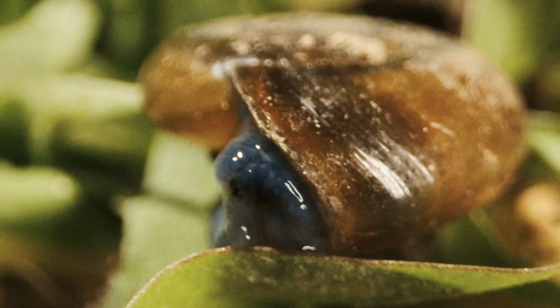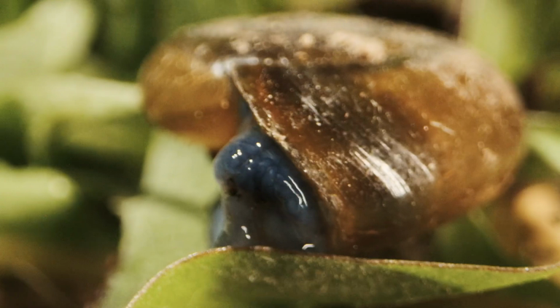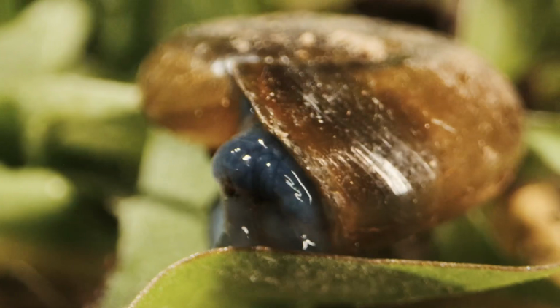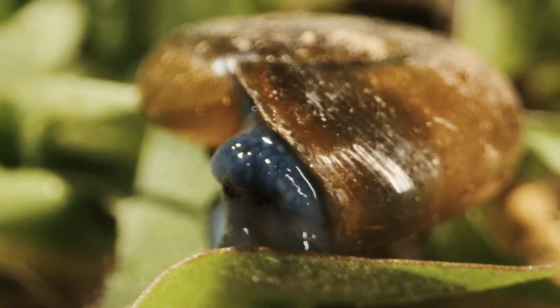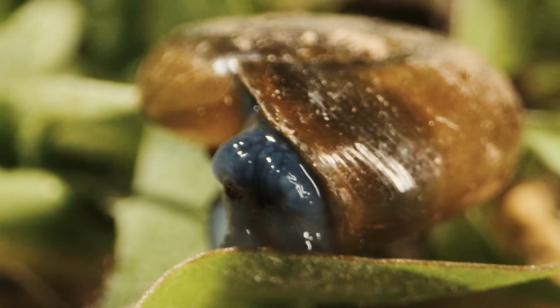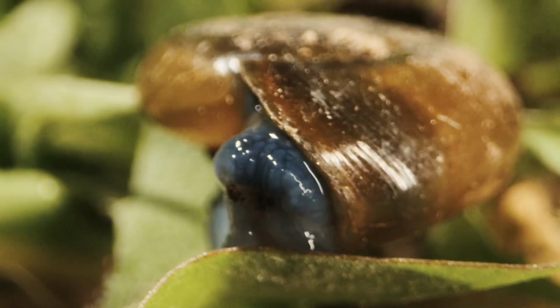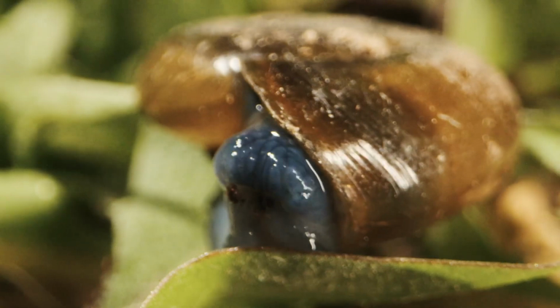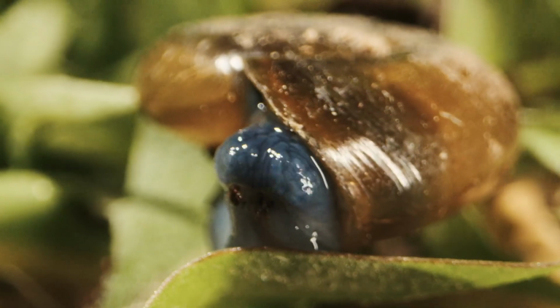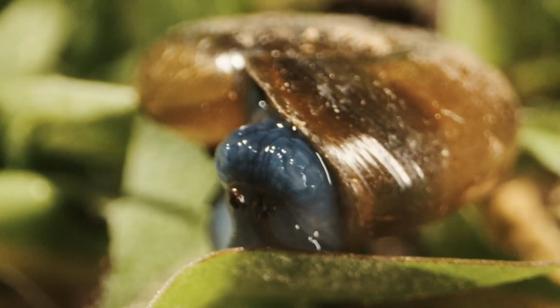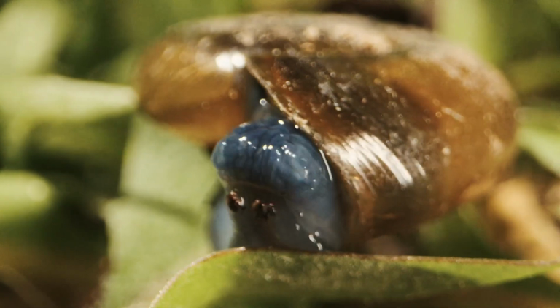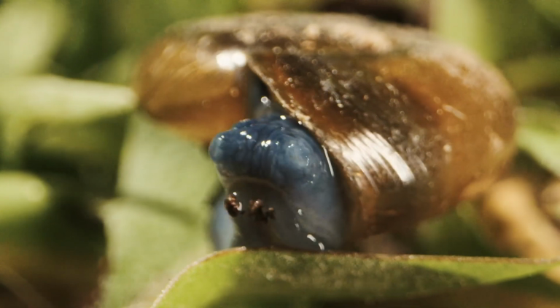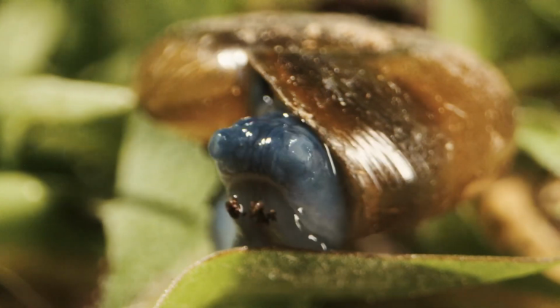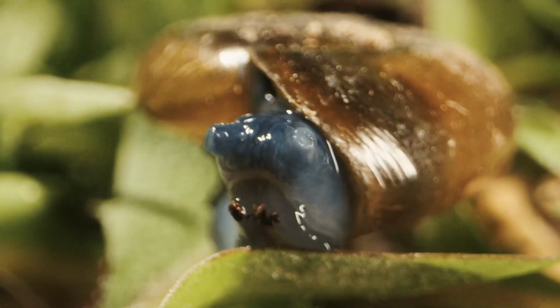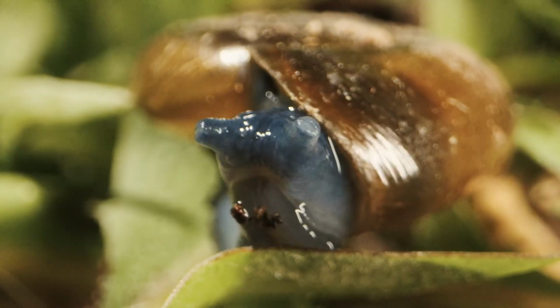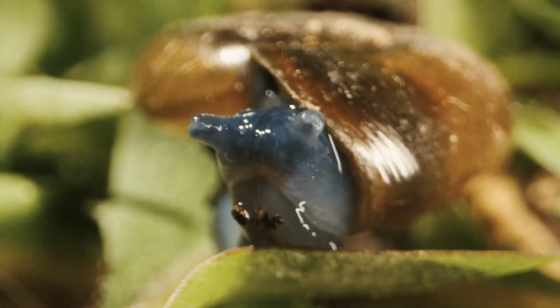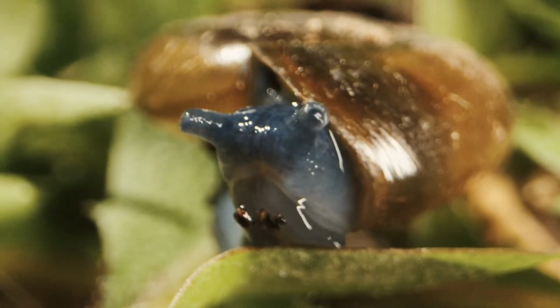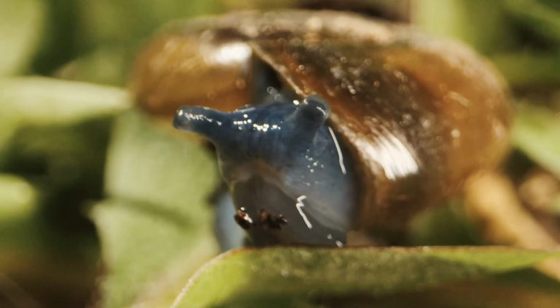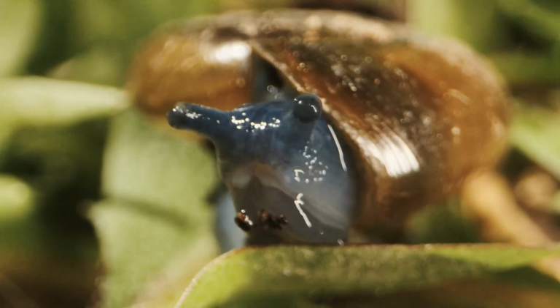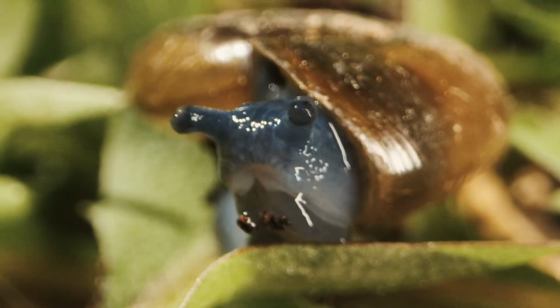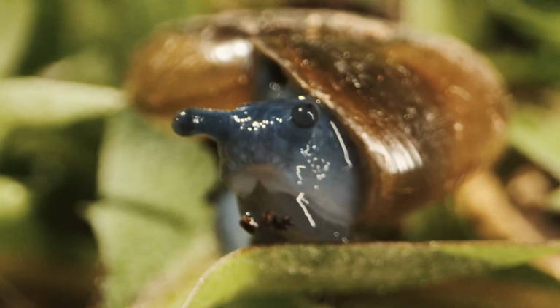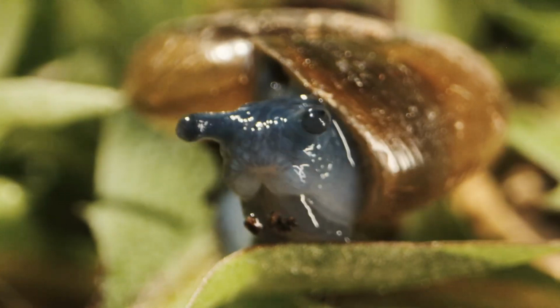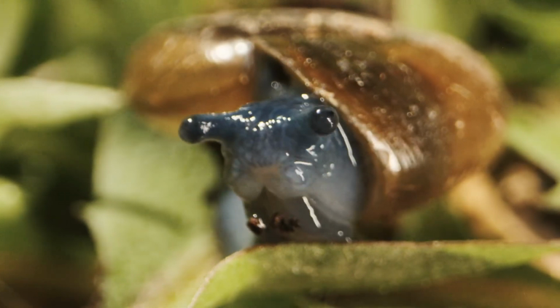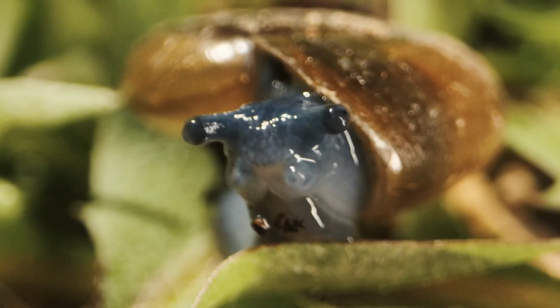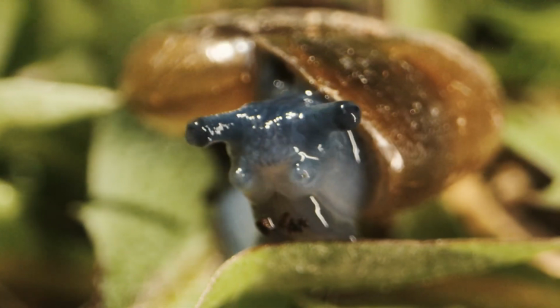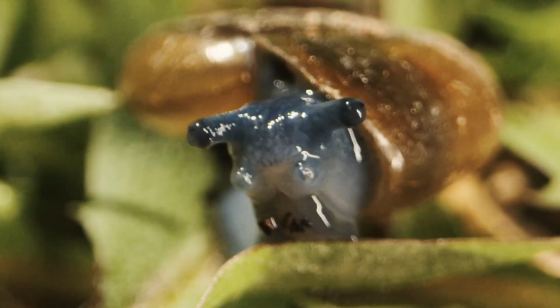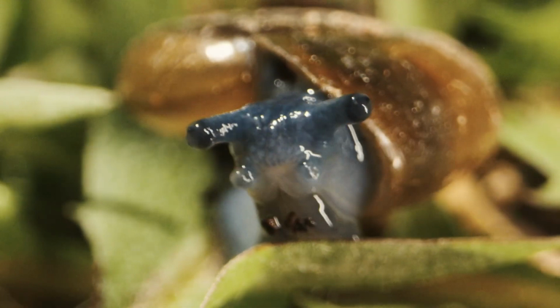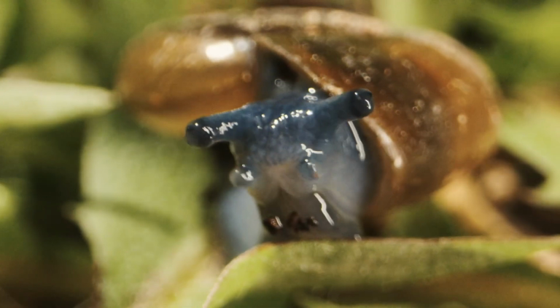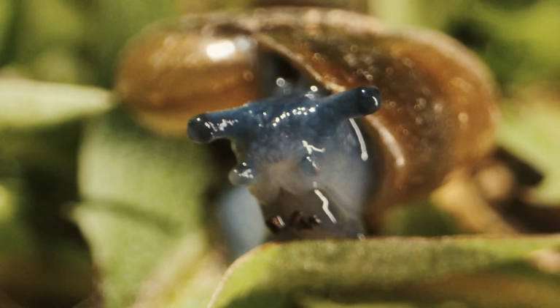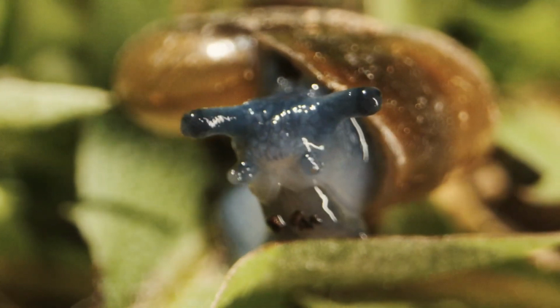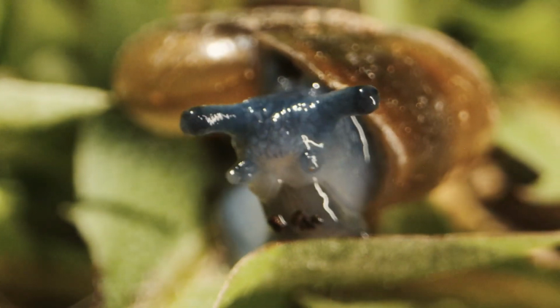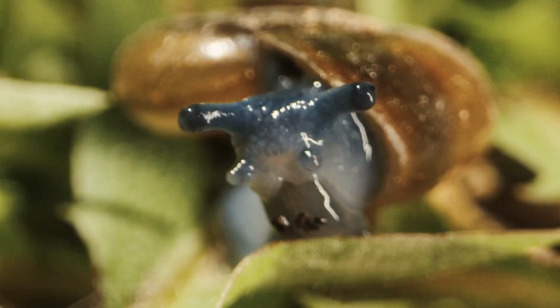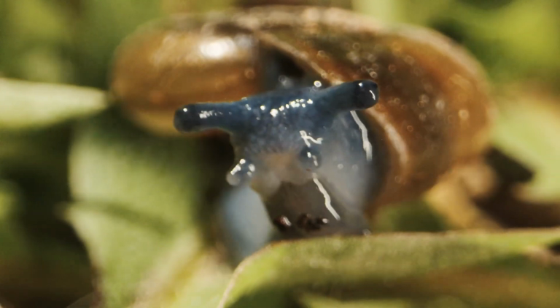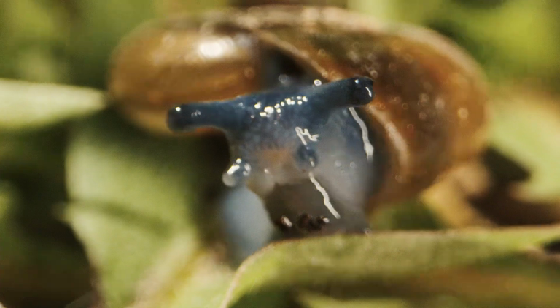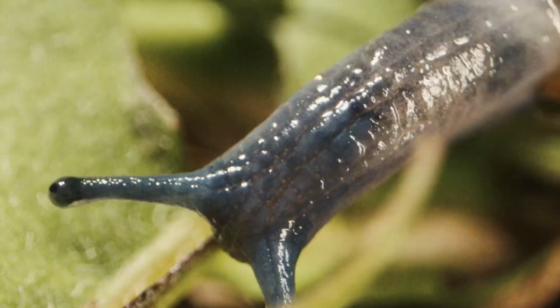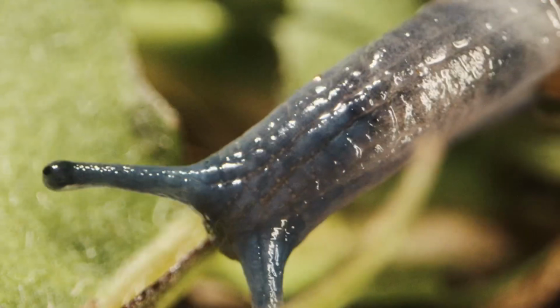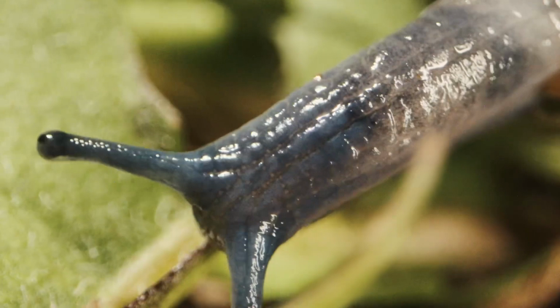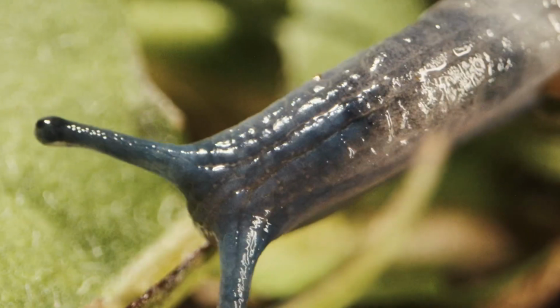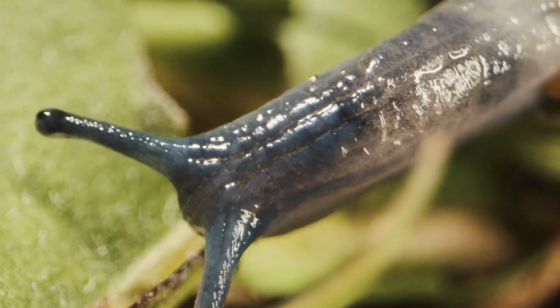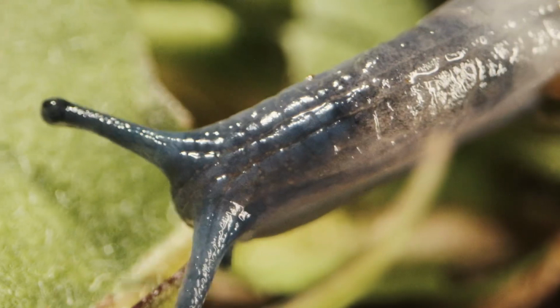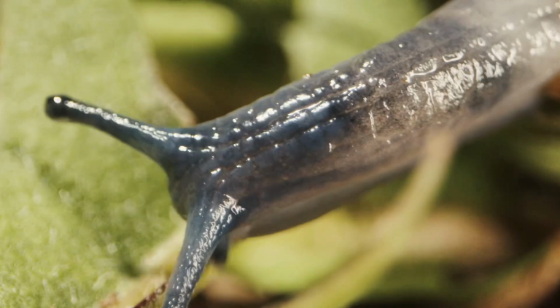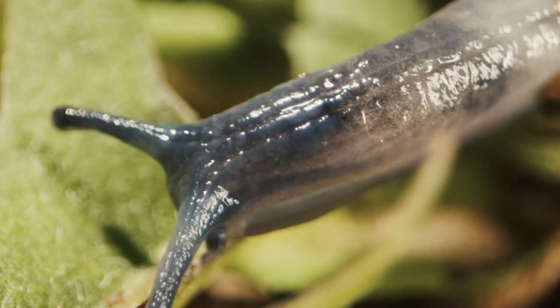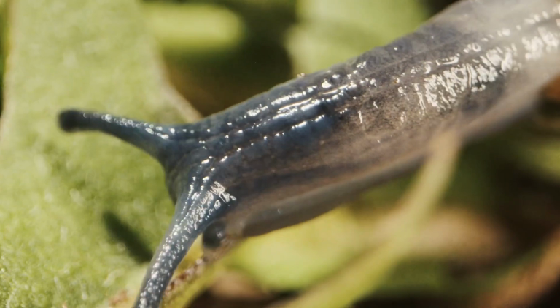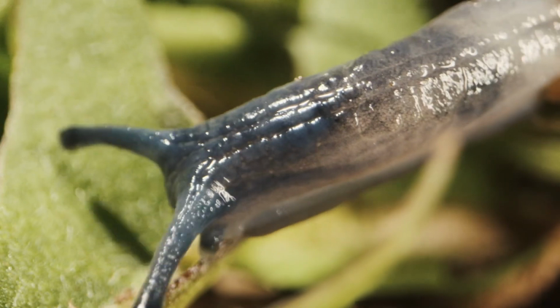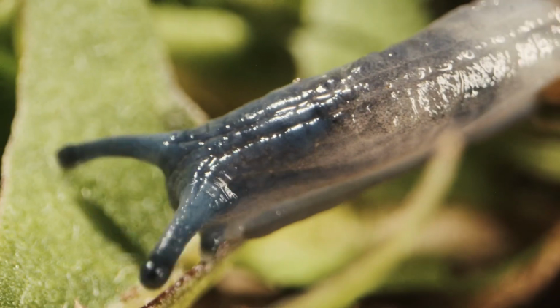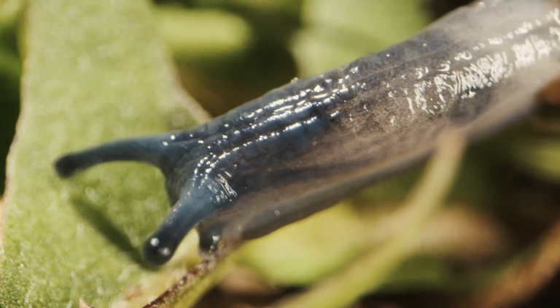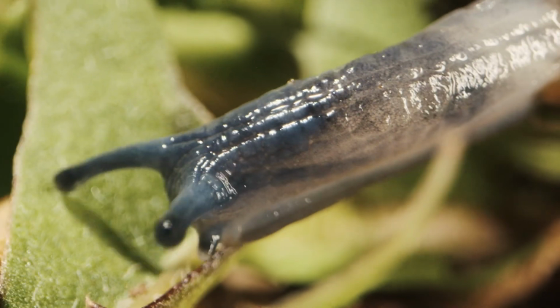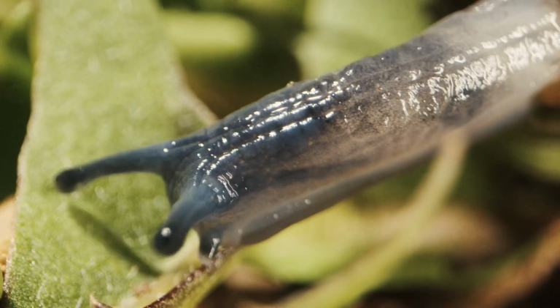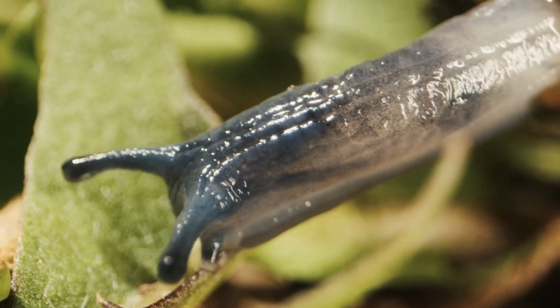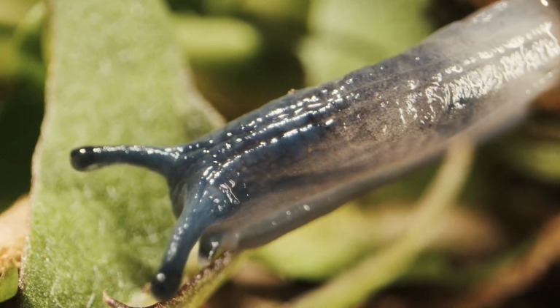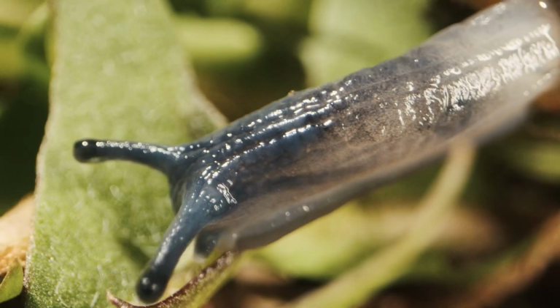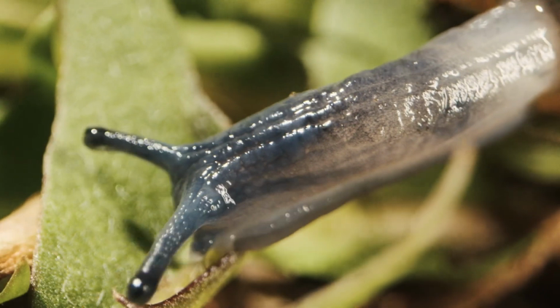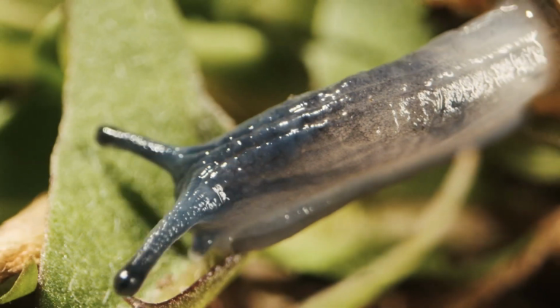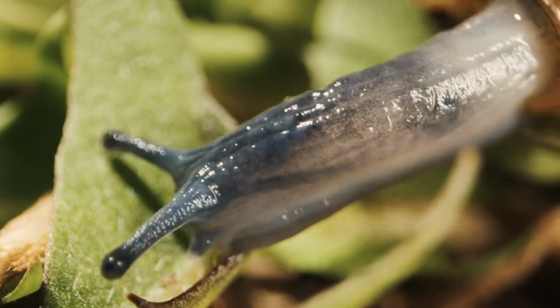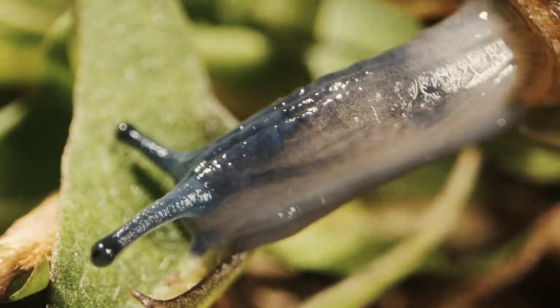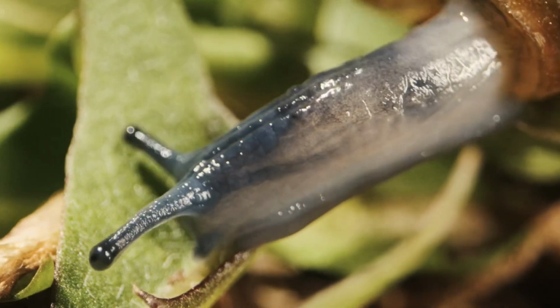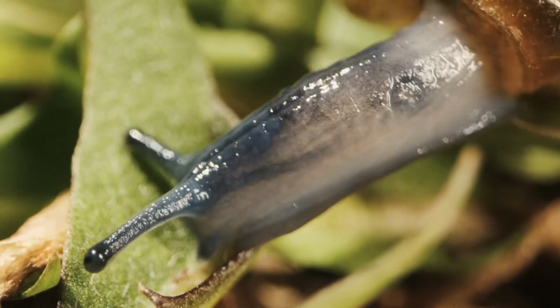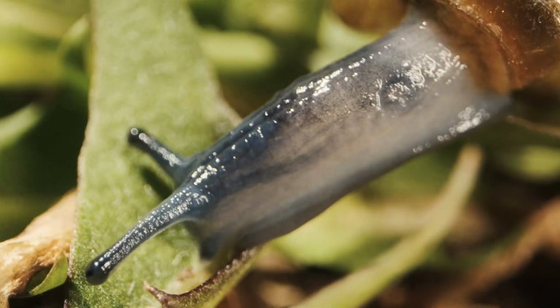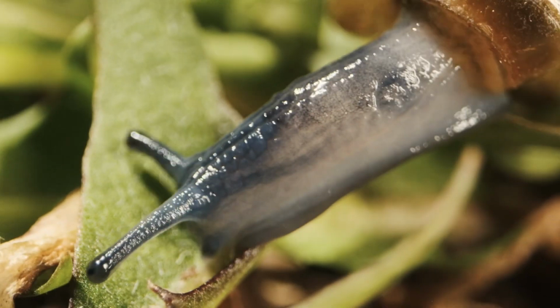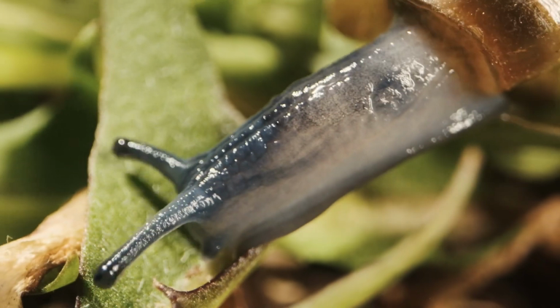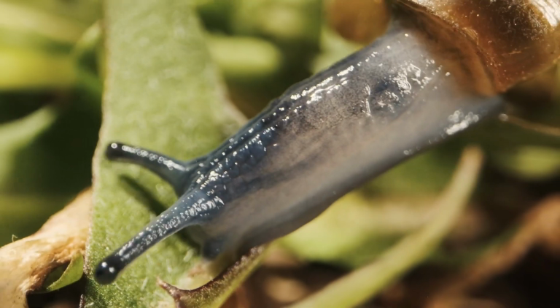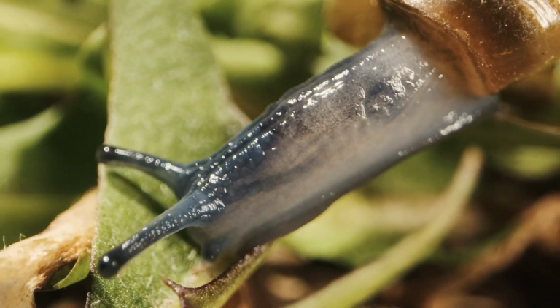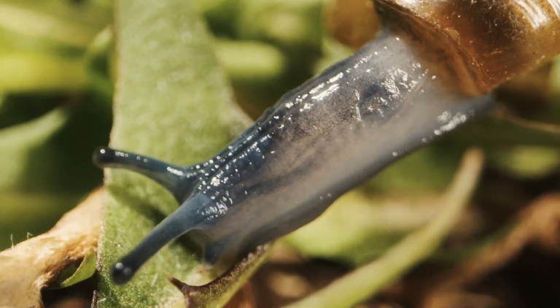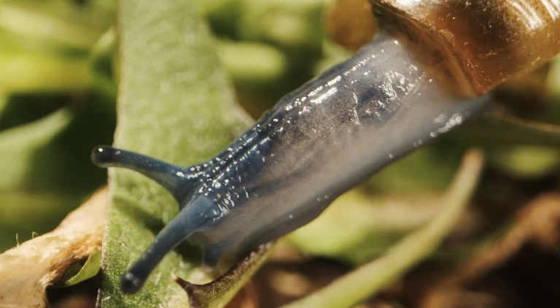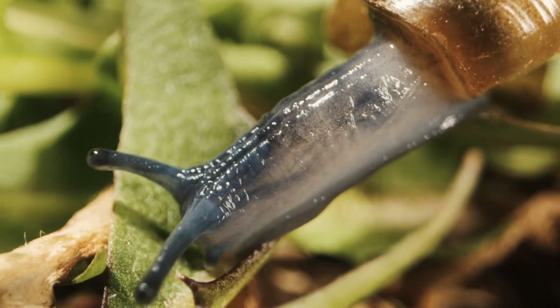It can also be manually jogged in position to create cinematic footage of small live subjects, where the camera is stationary and the set is moved.